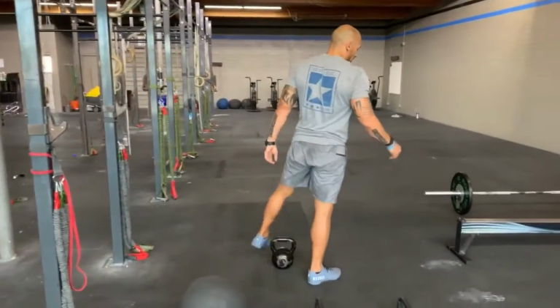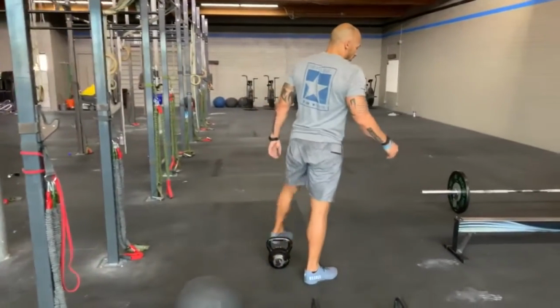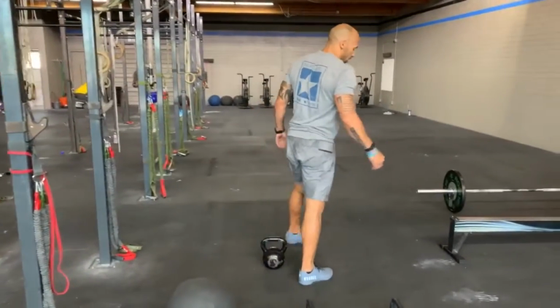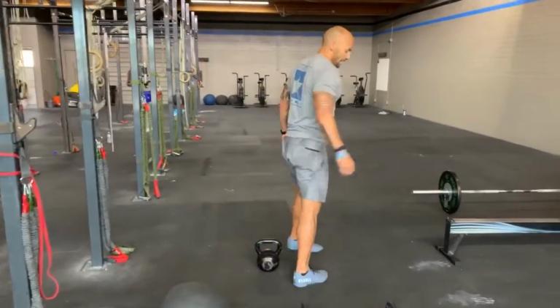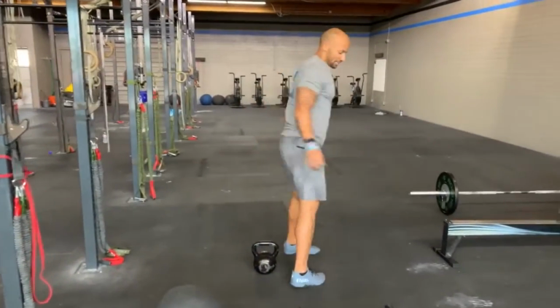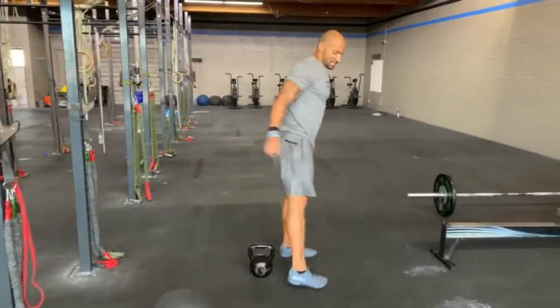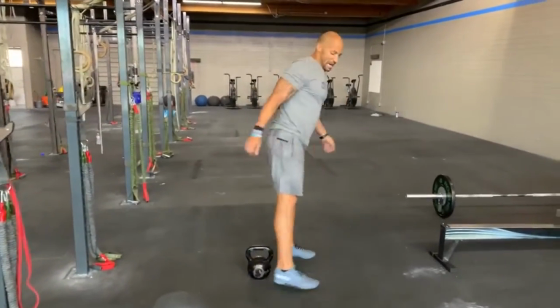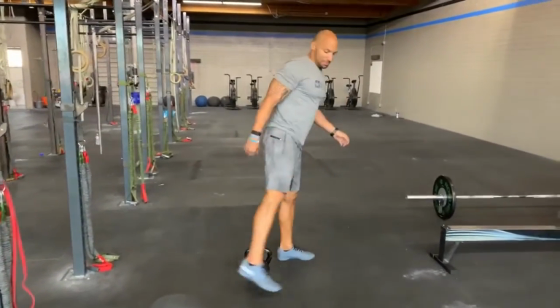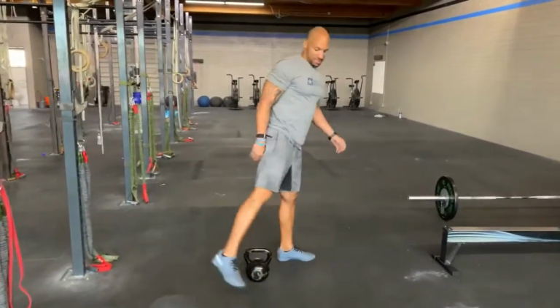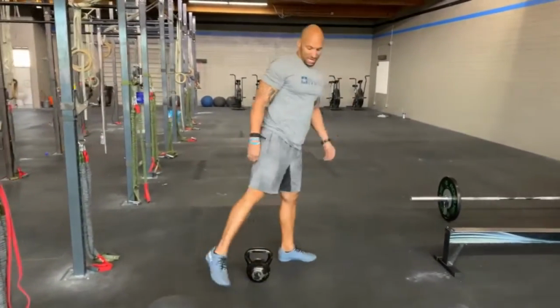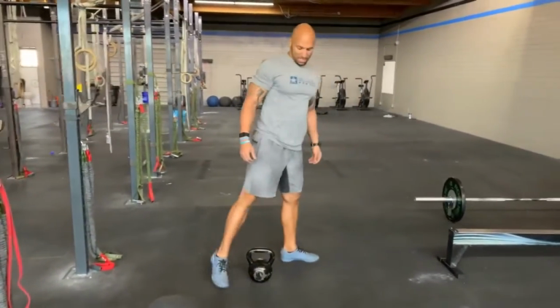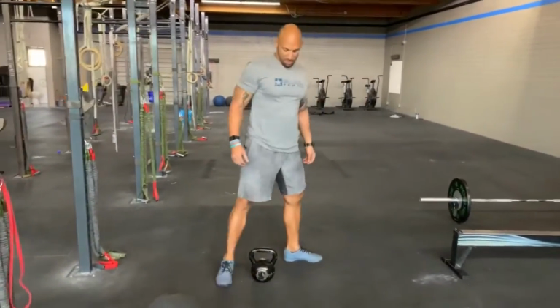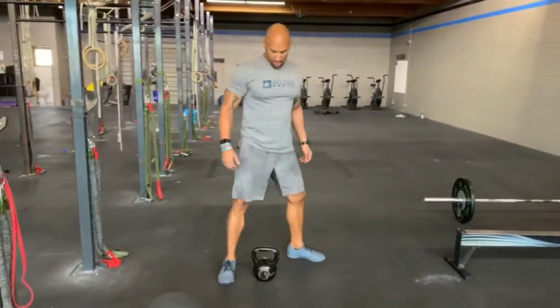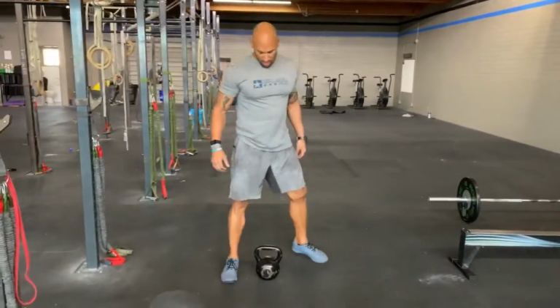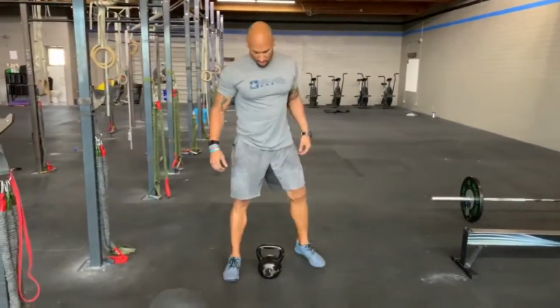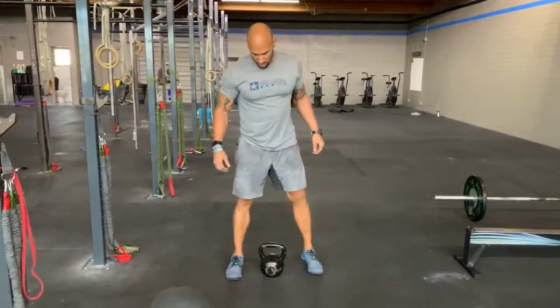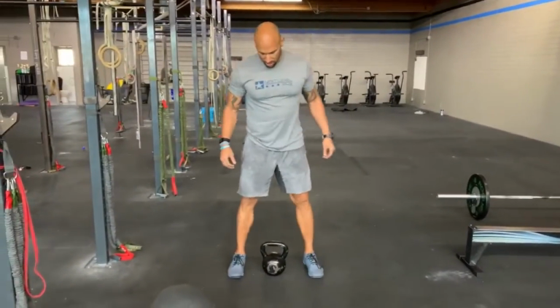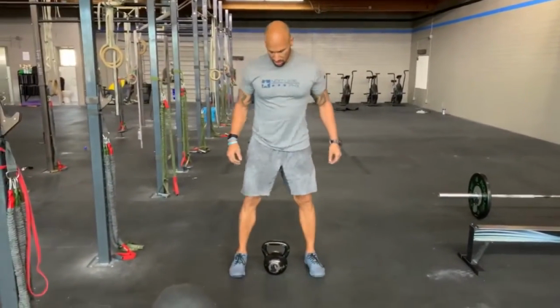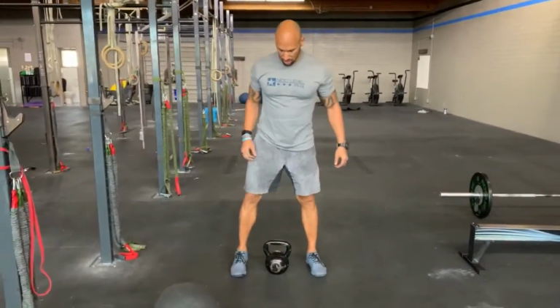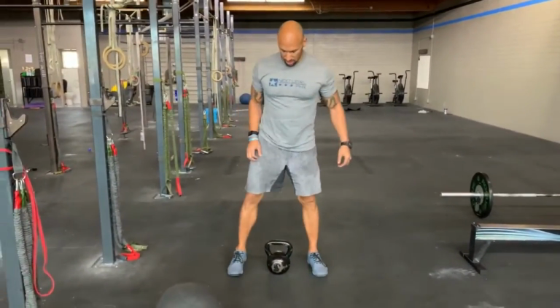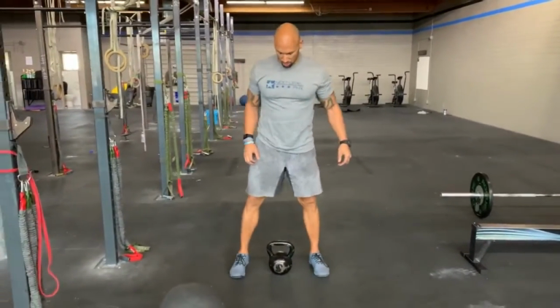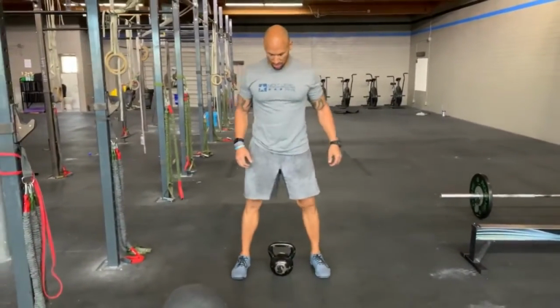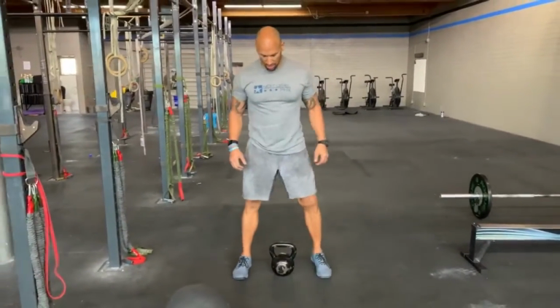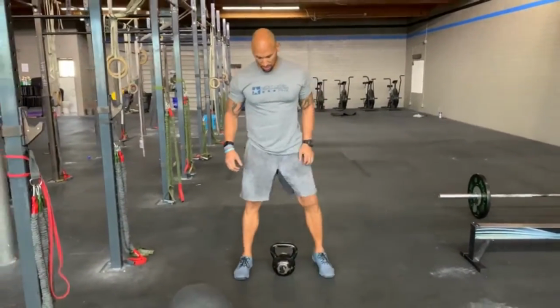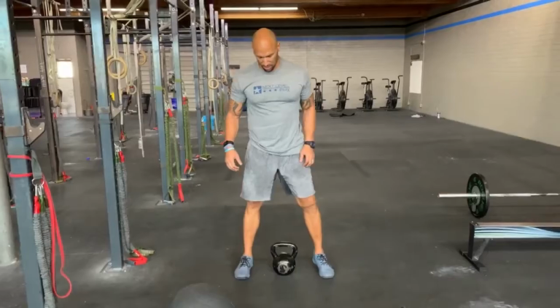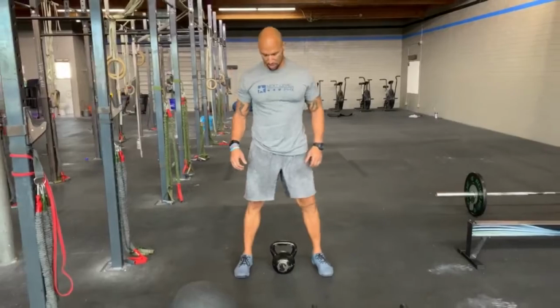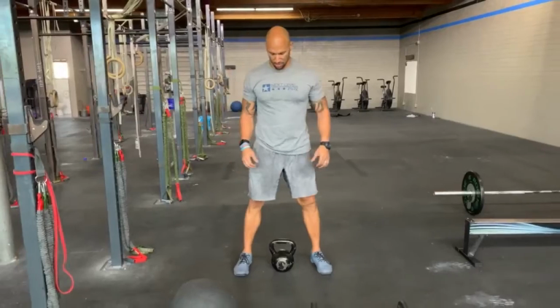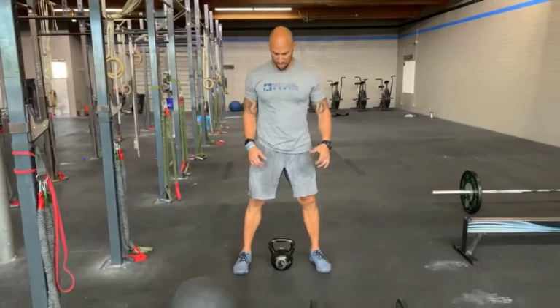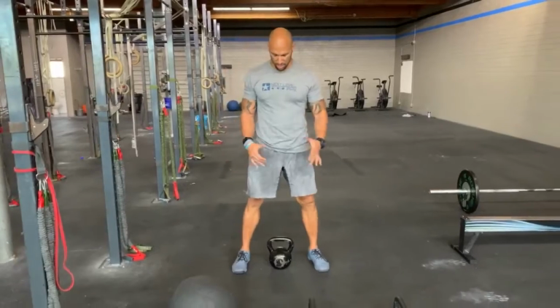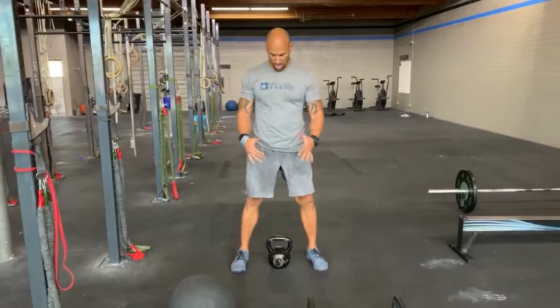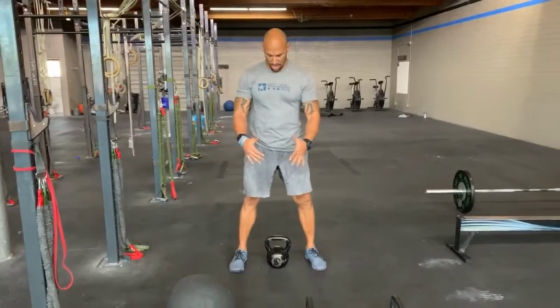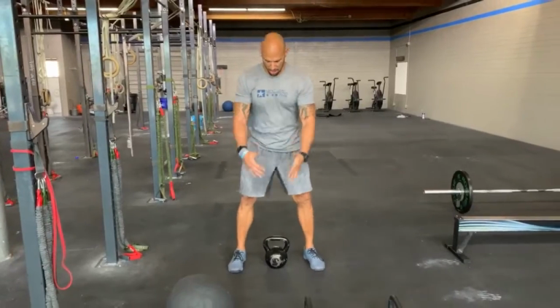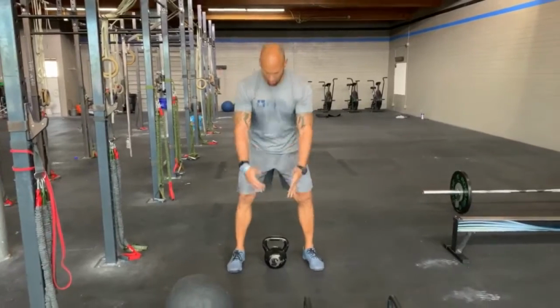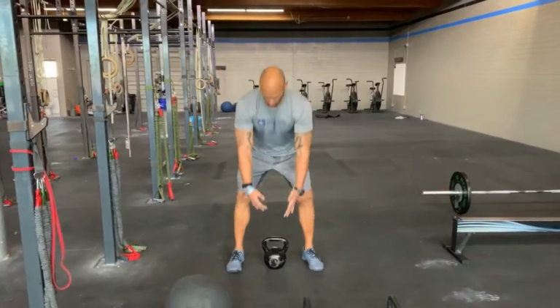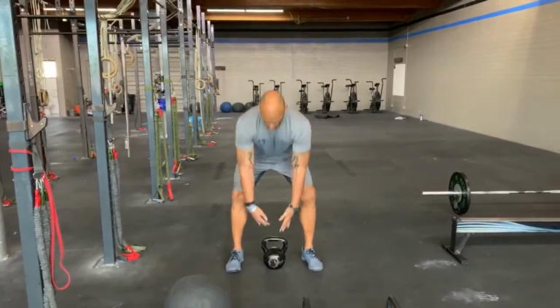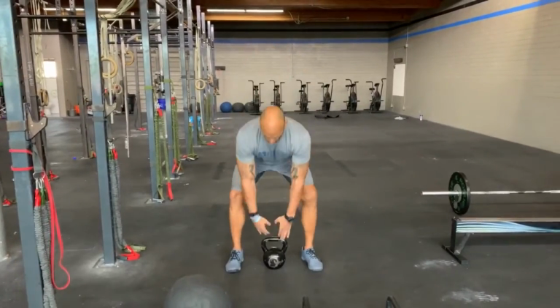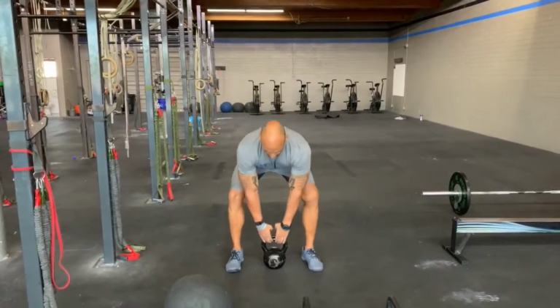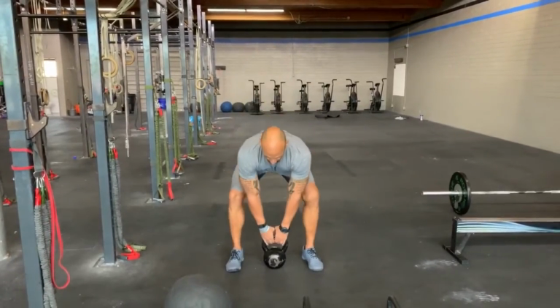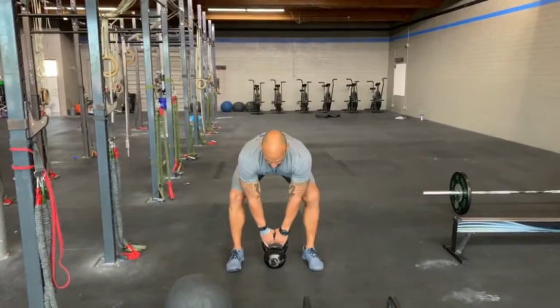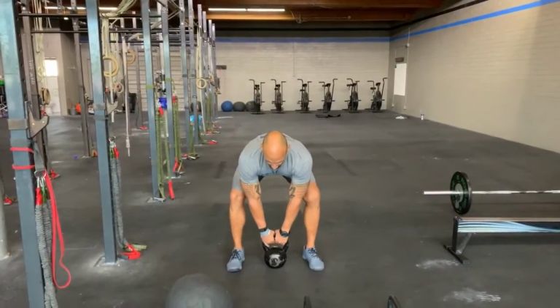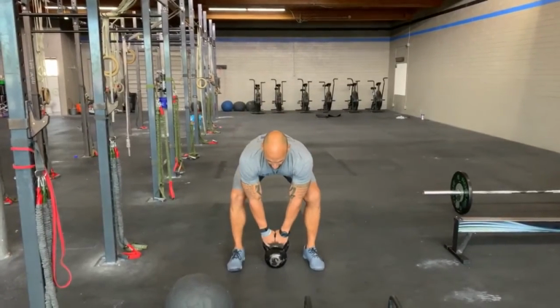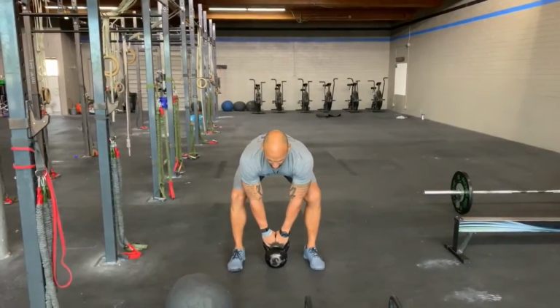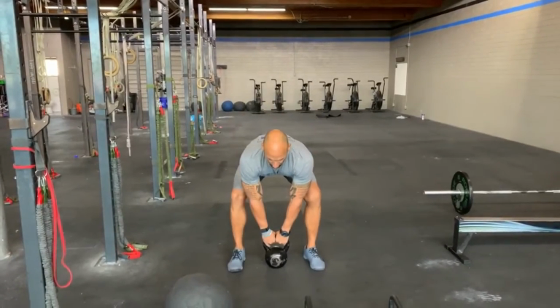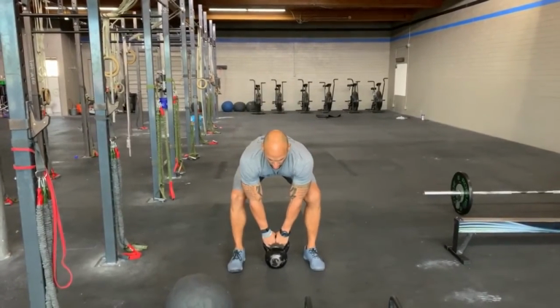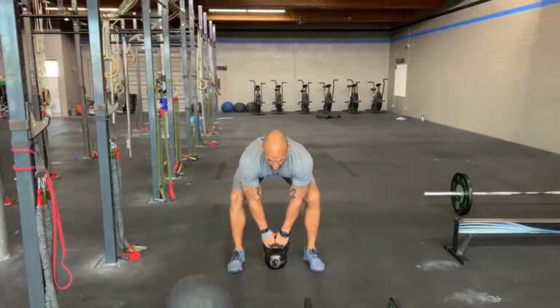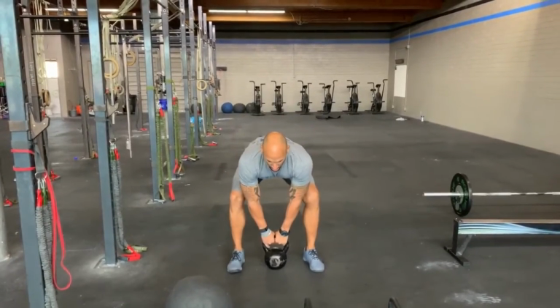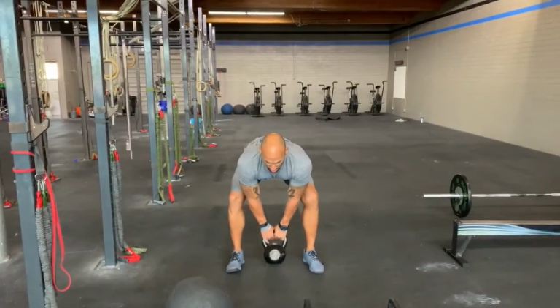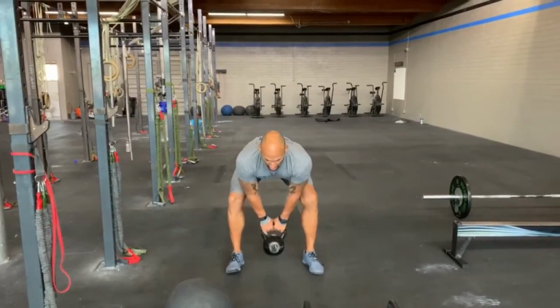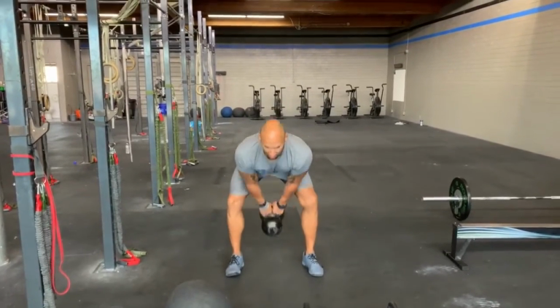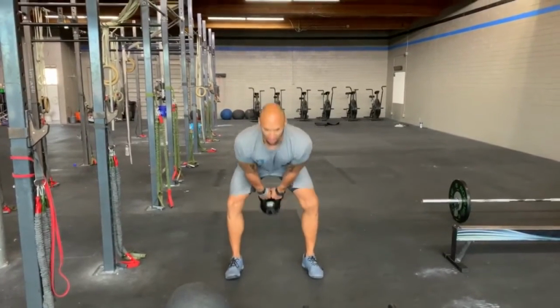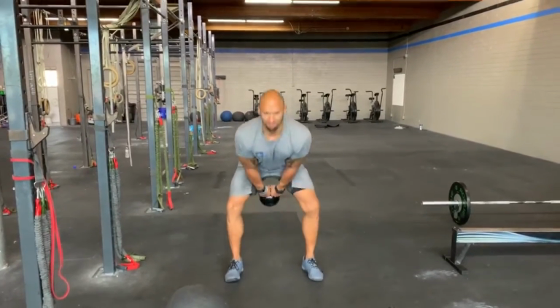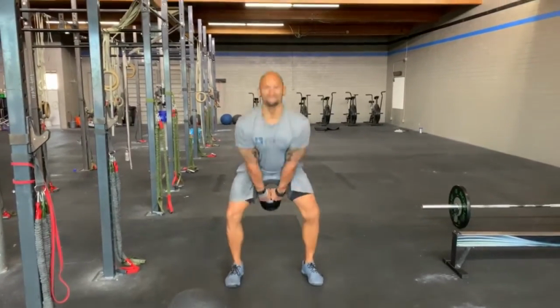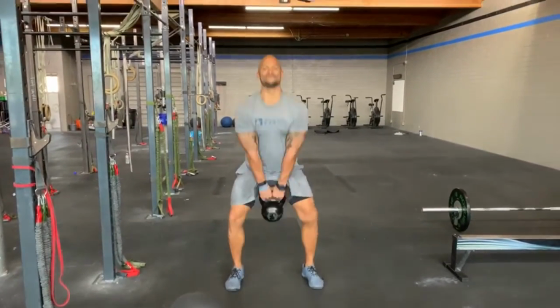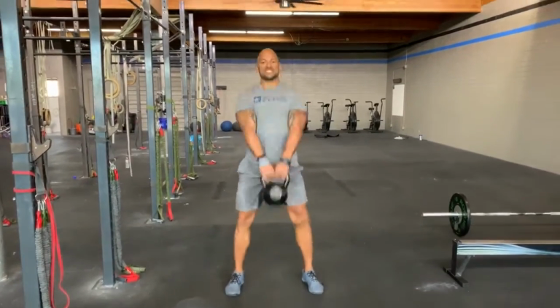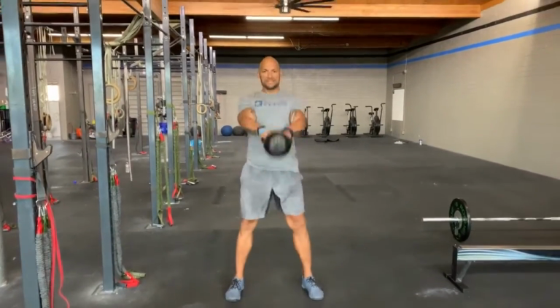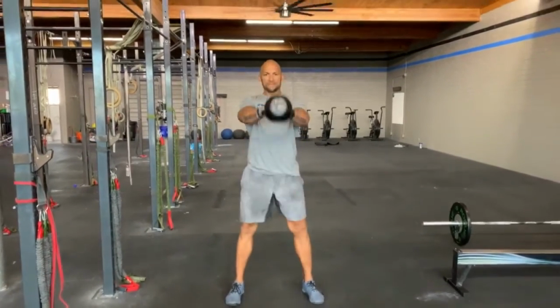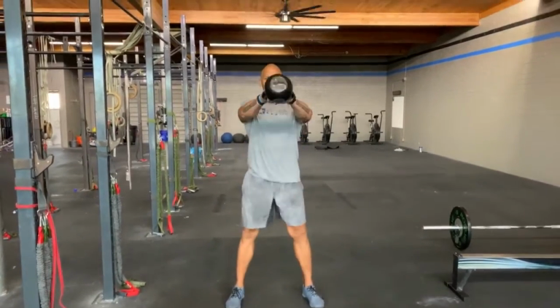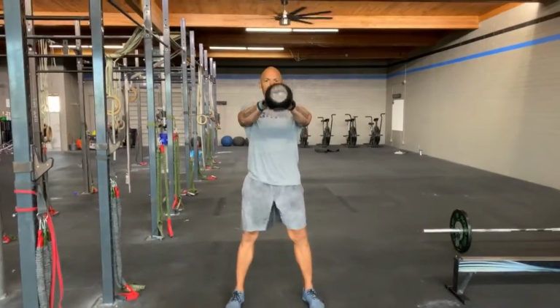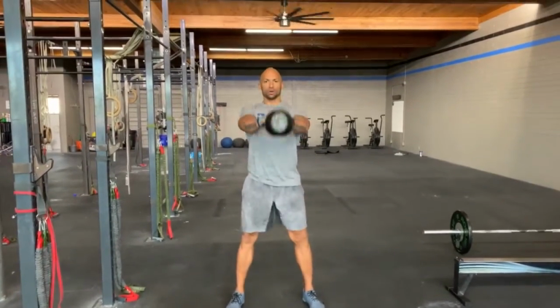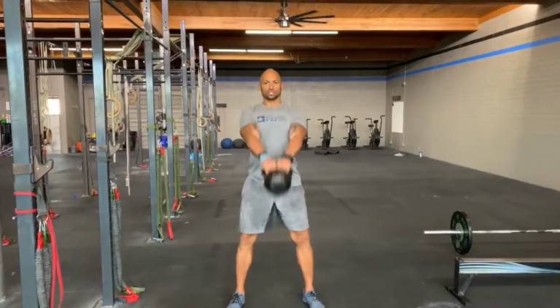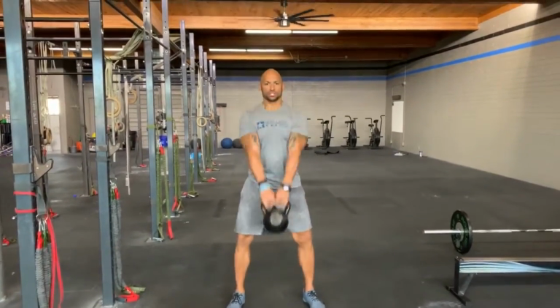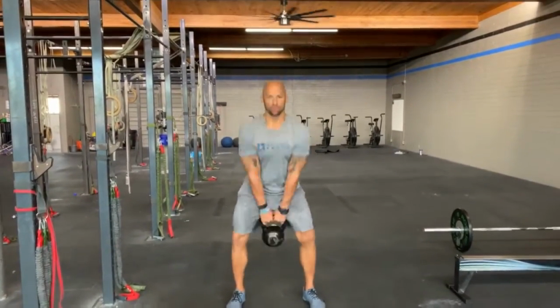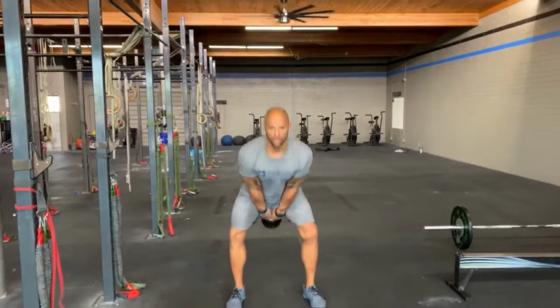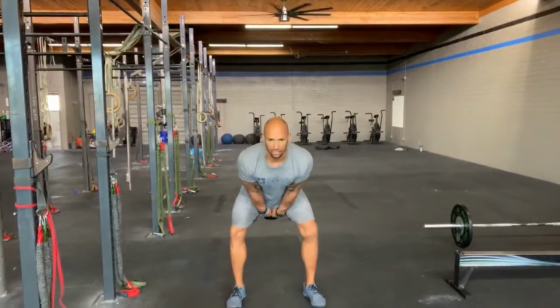At the top of the next minute, you're going to pick up your kettlebell and move through 15 heavy Russian swings.